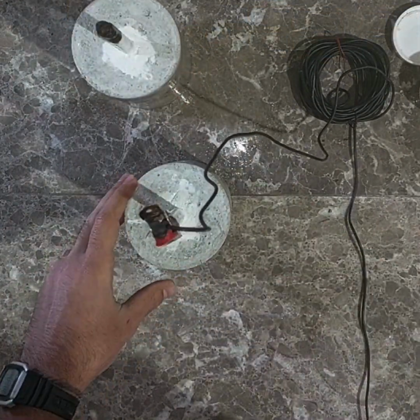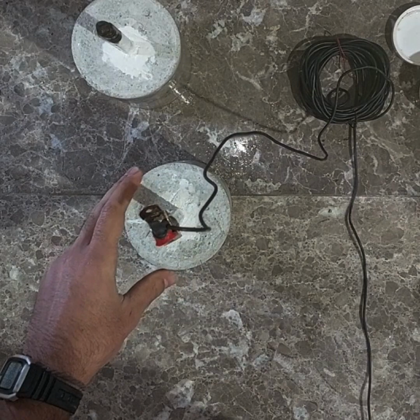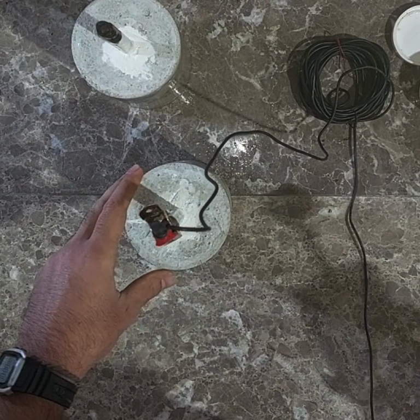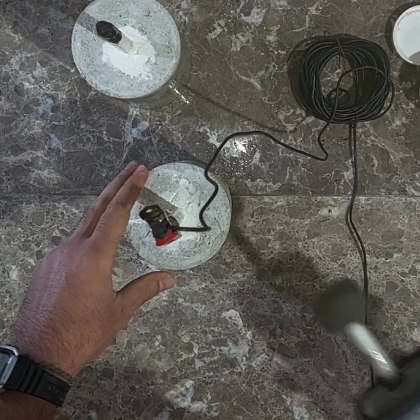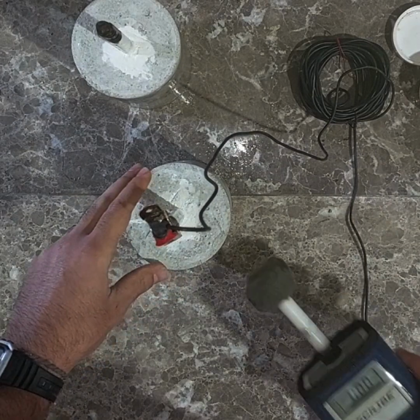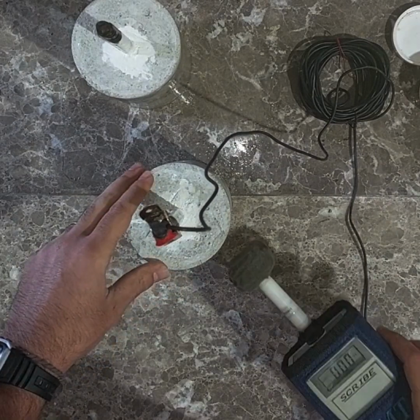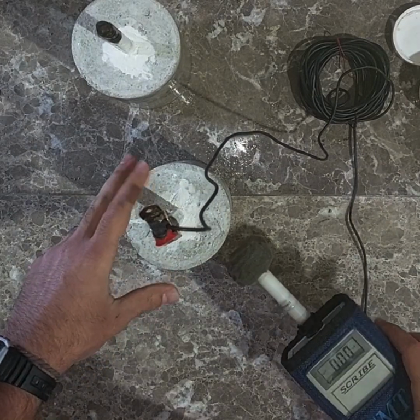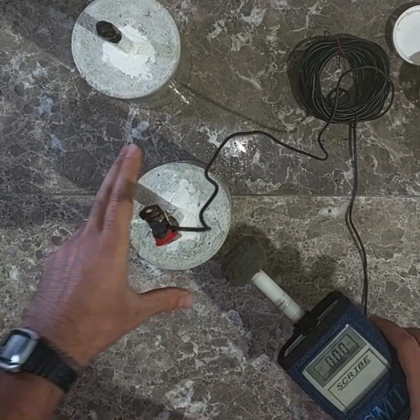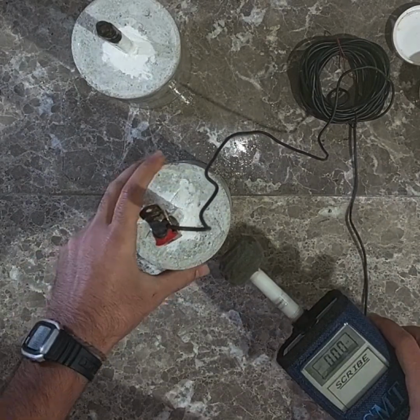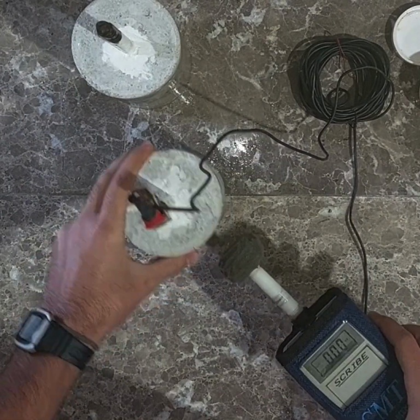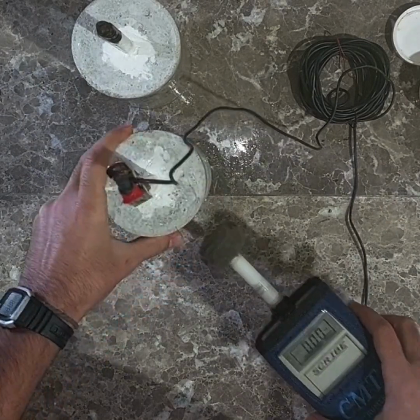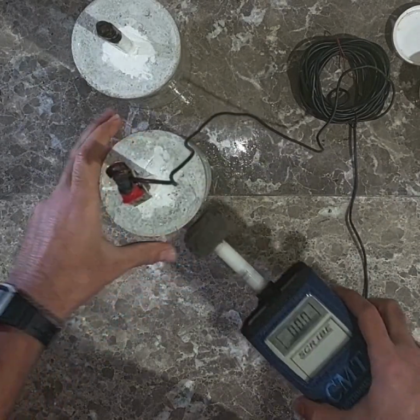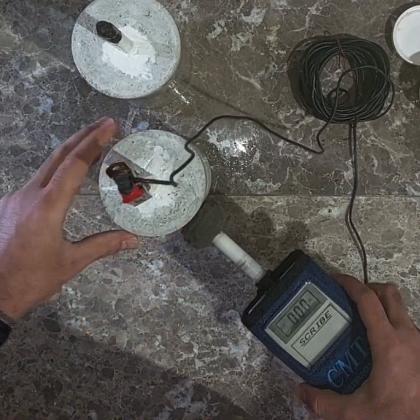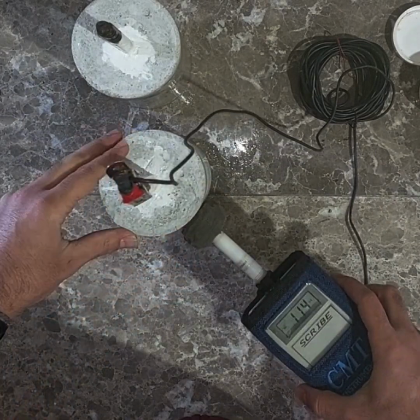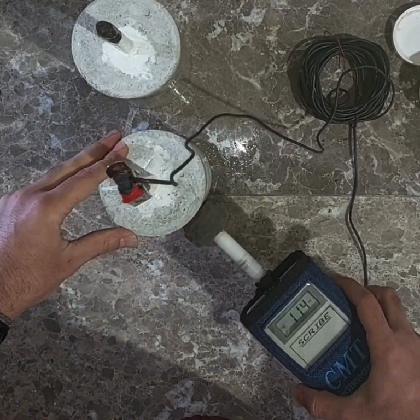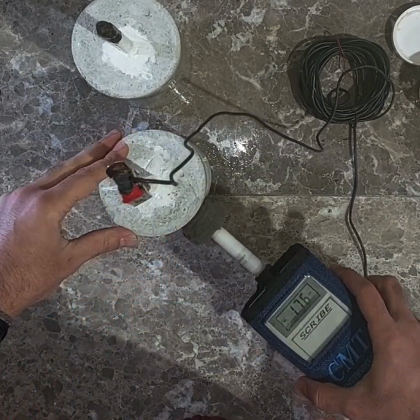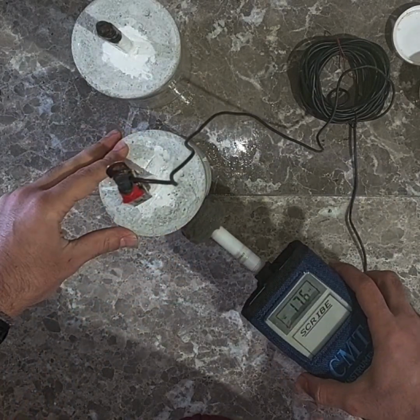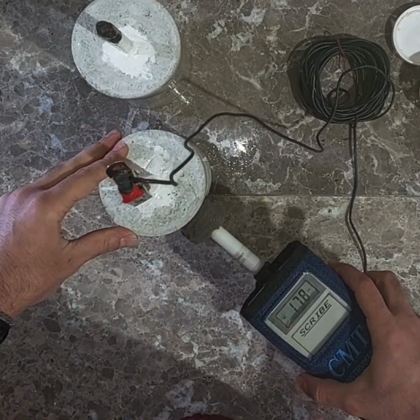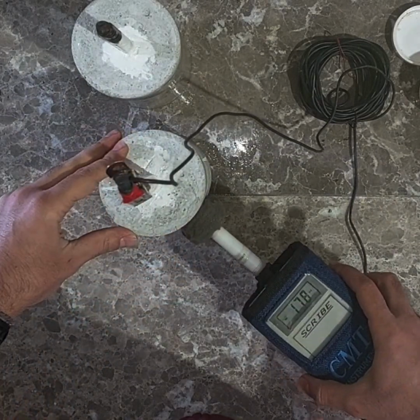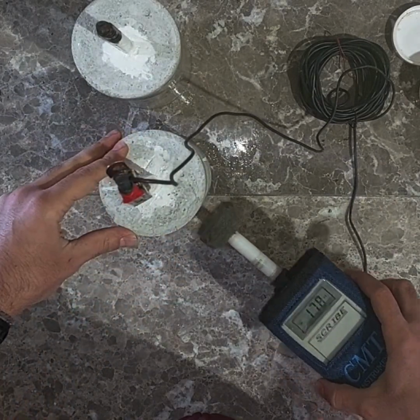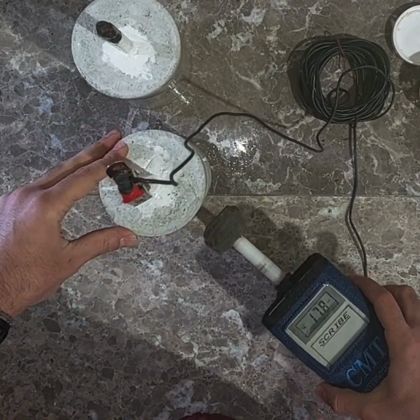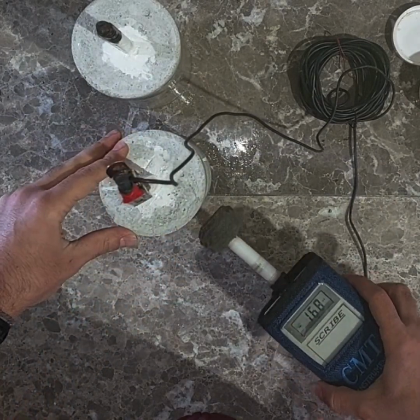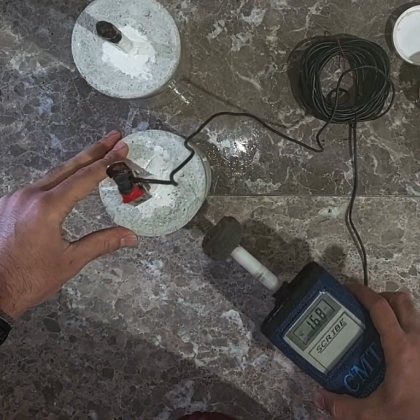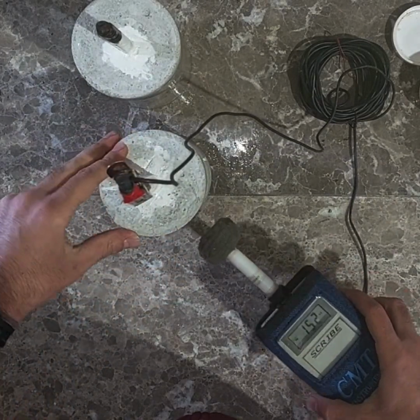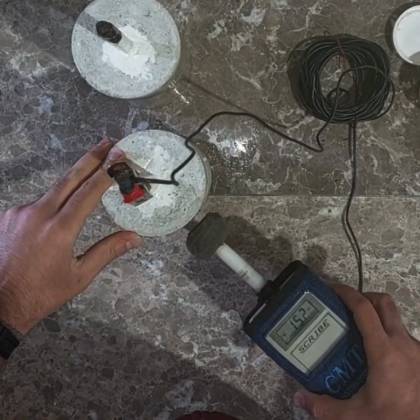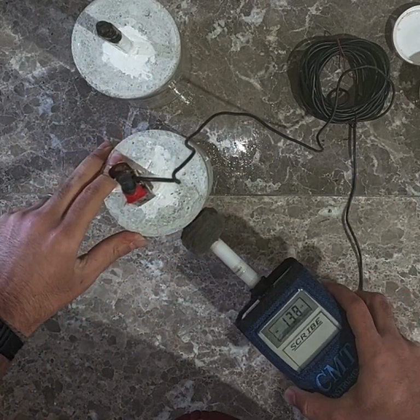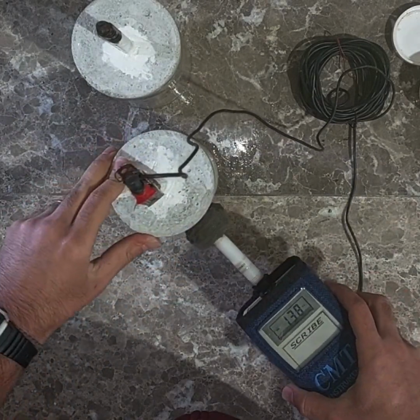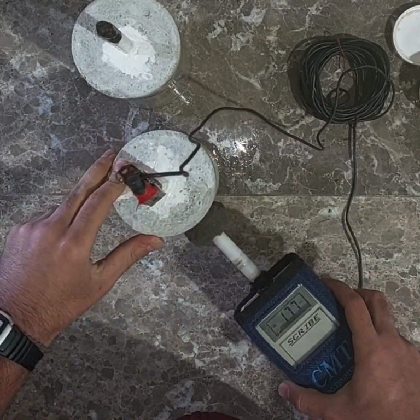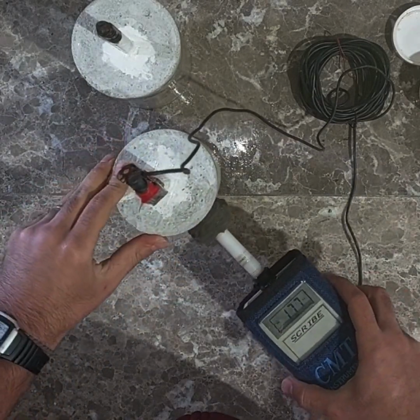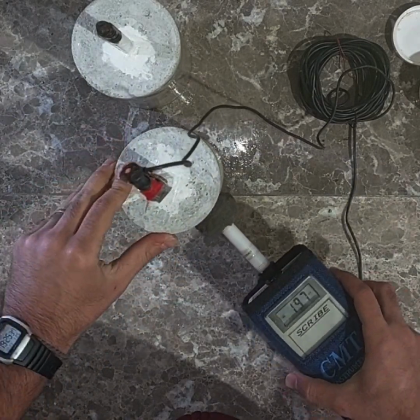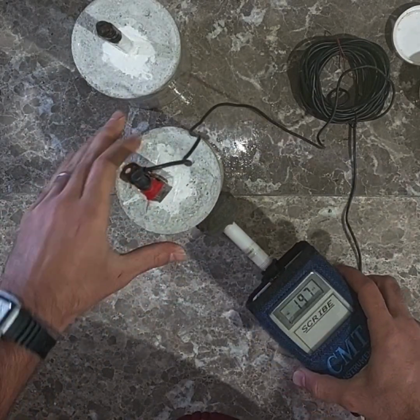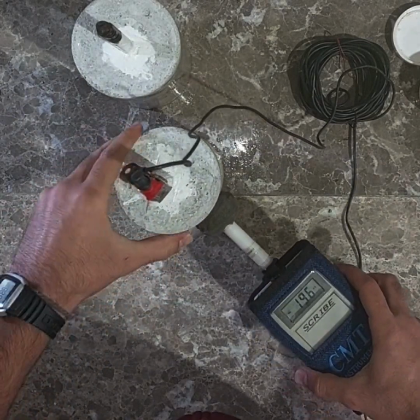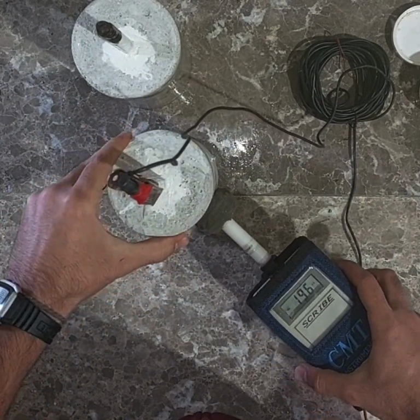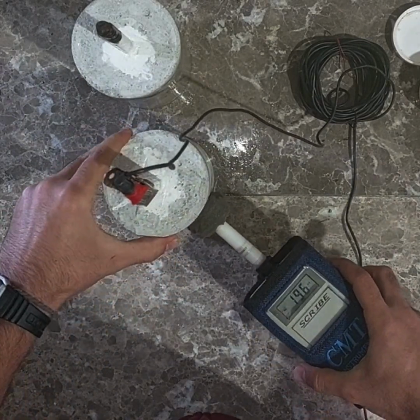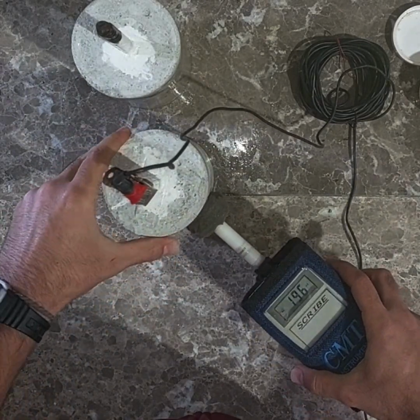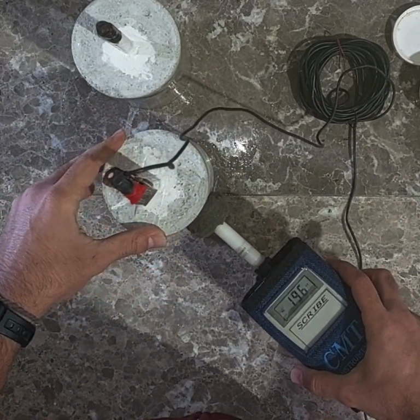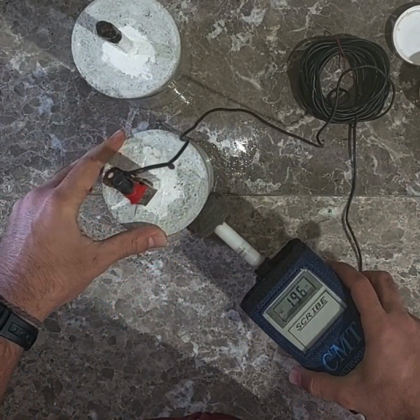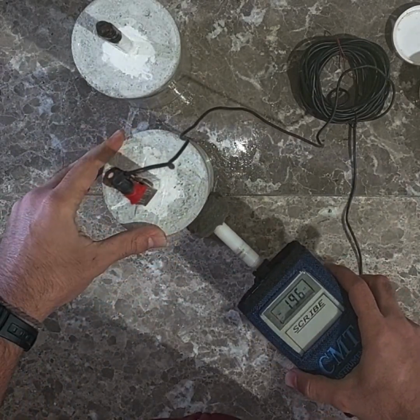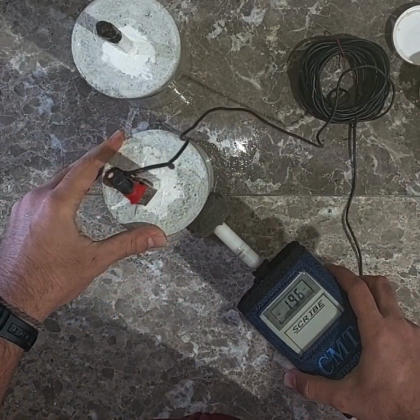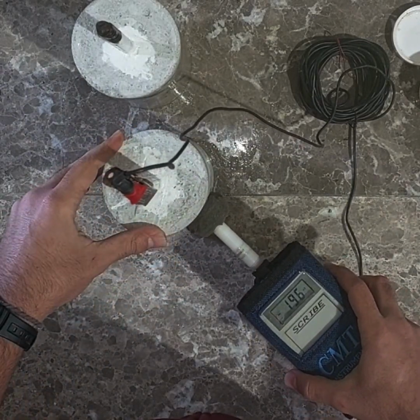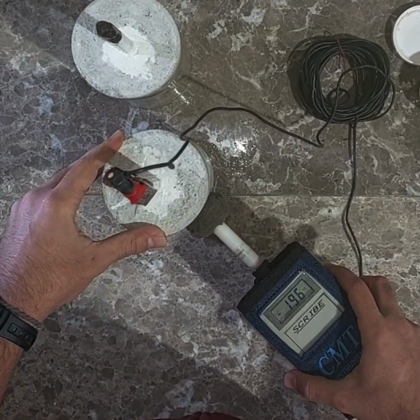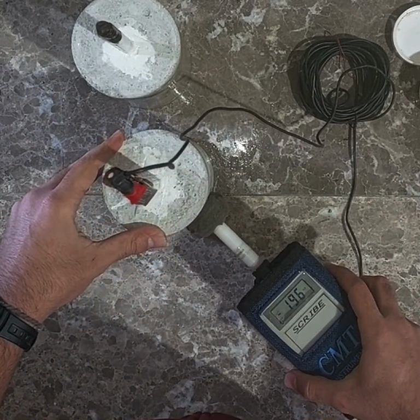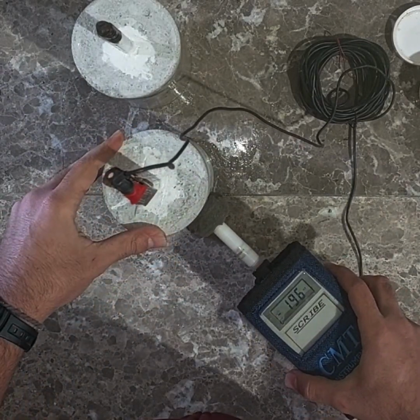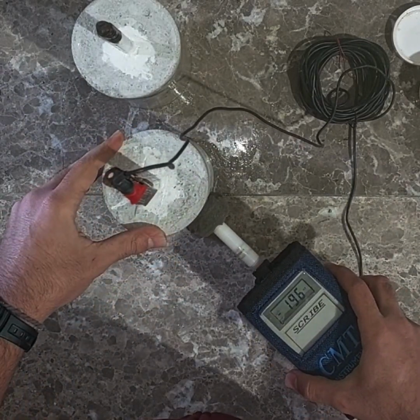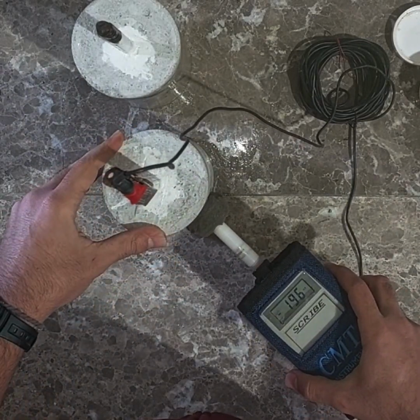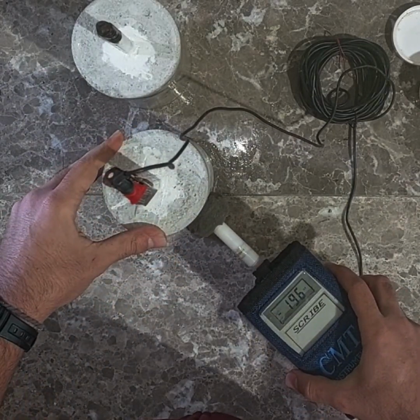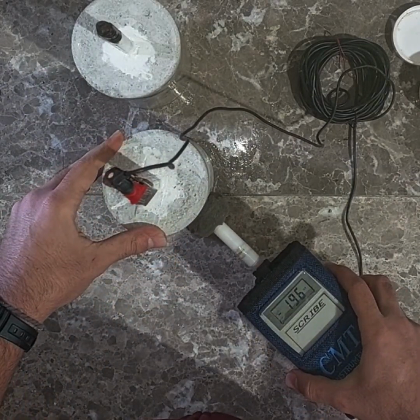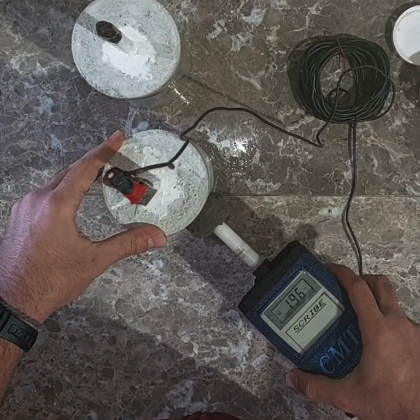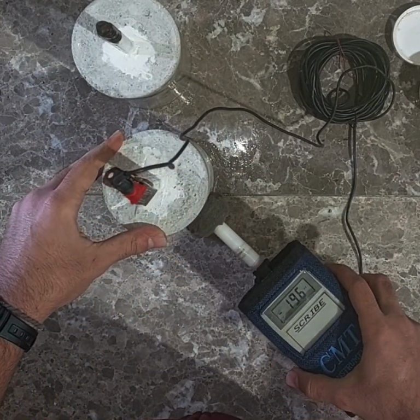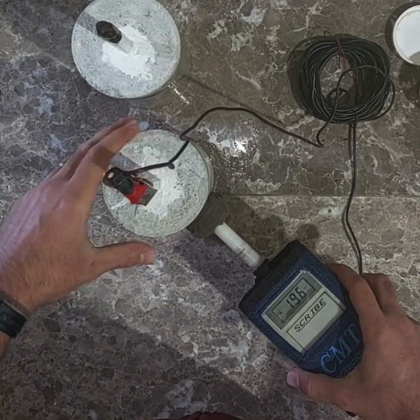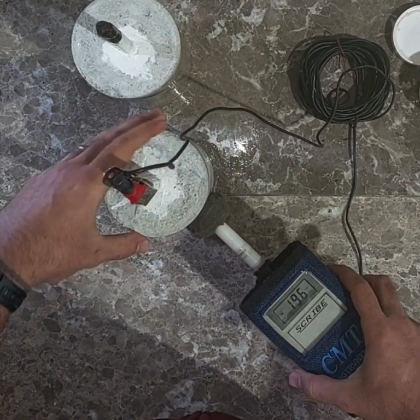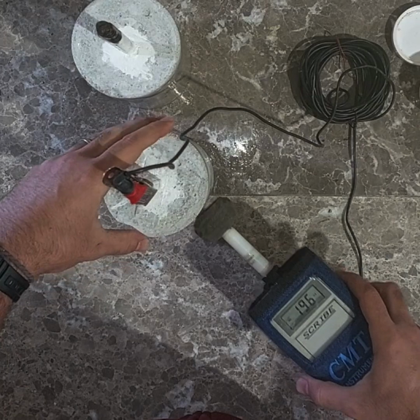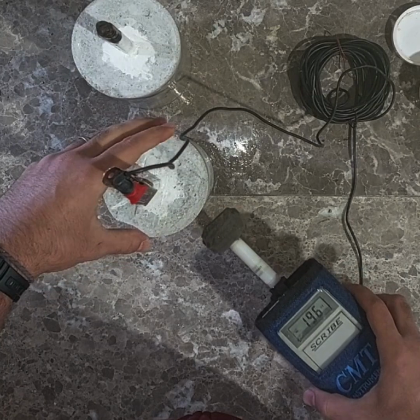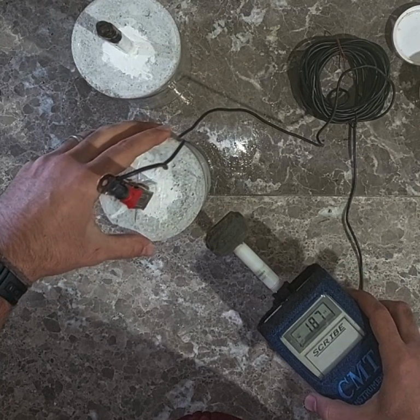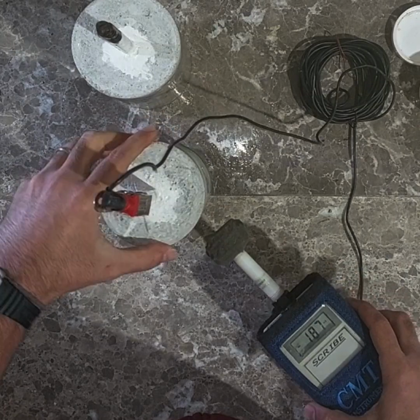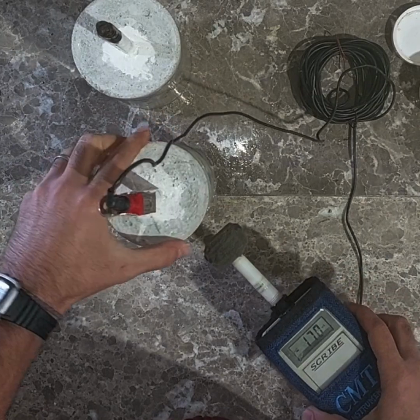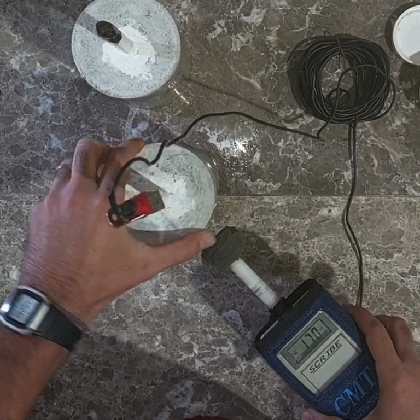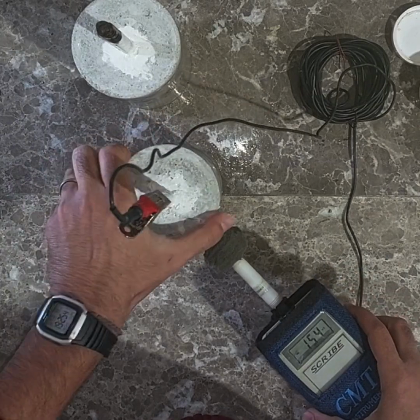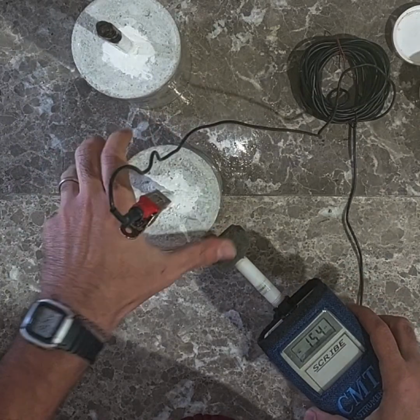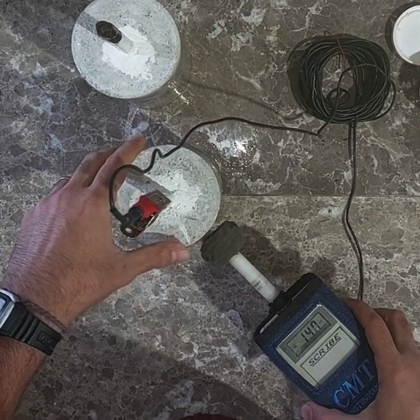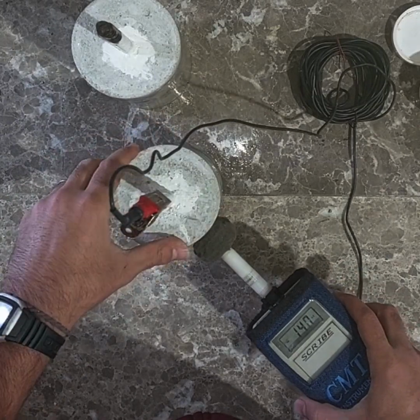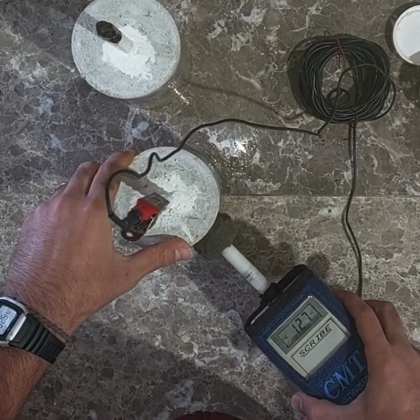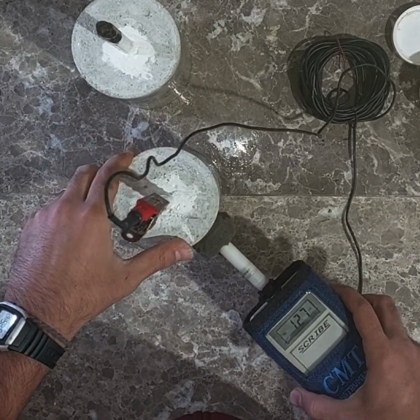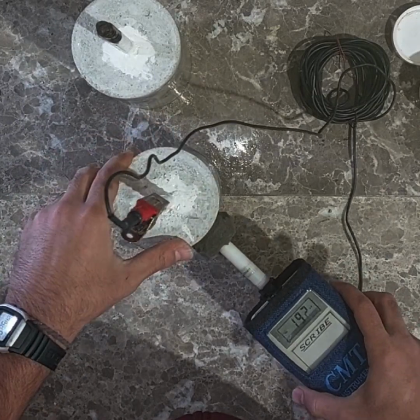Here you can see that I am measuring the voltage in the uncorroded sample, and the voltage reading is approximately minus two hundred millivolts.